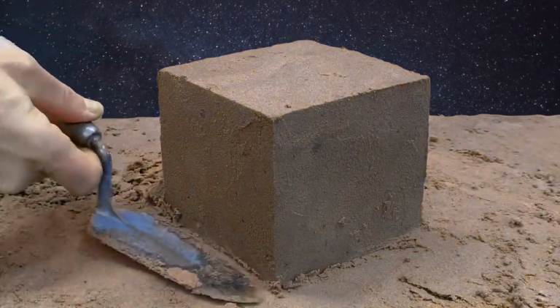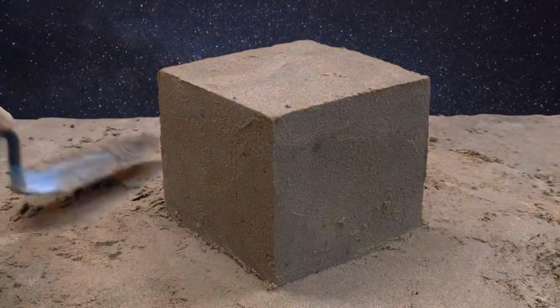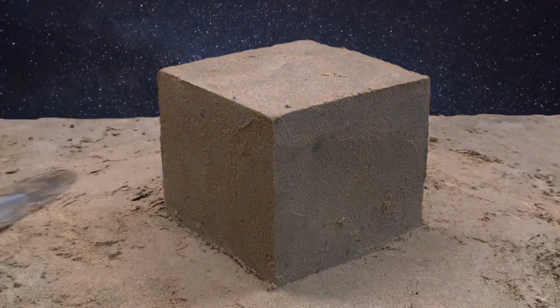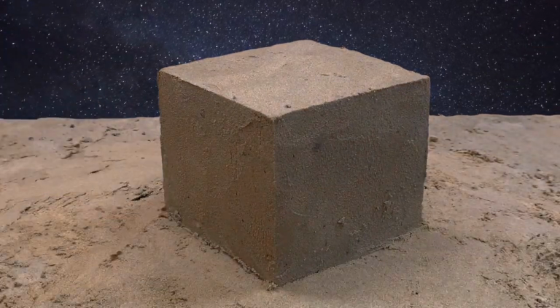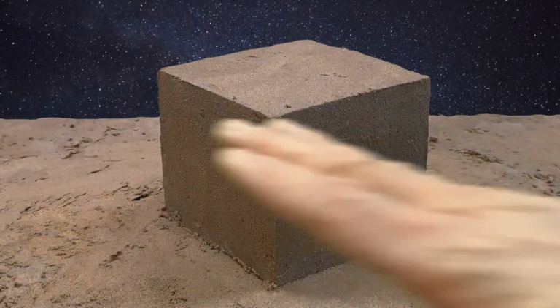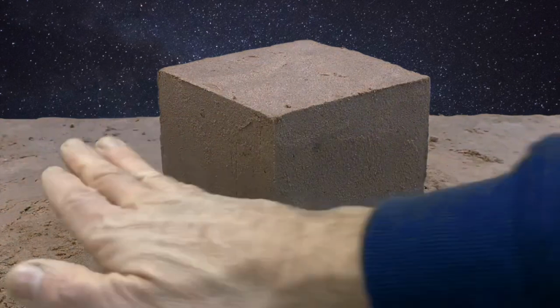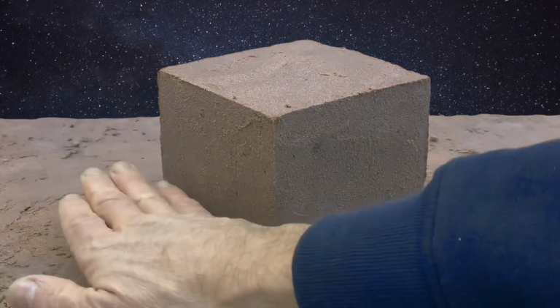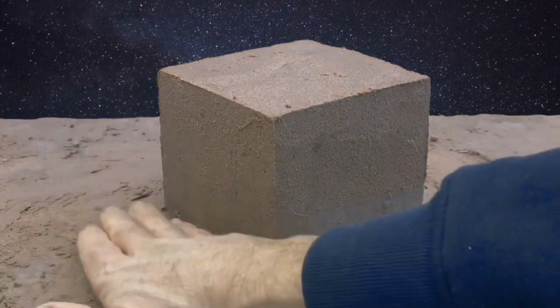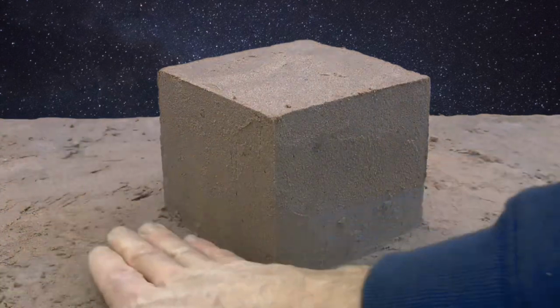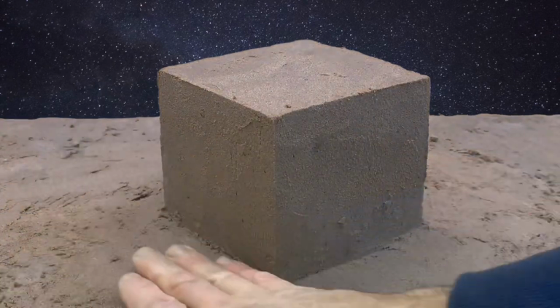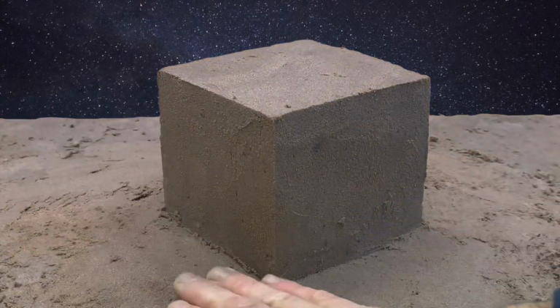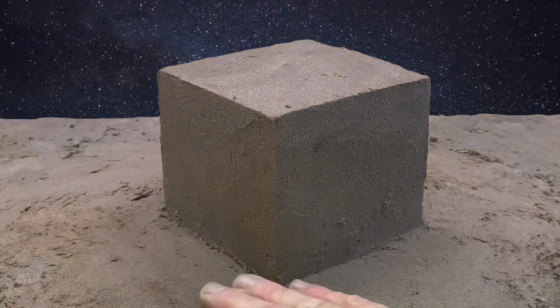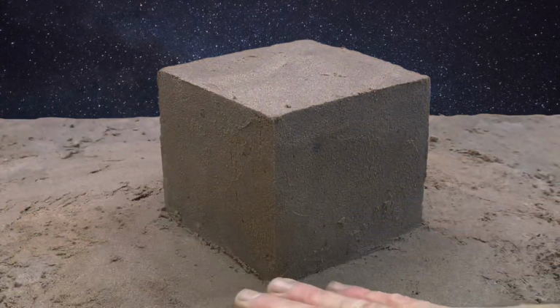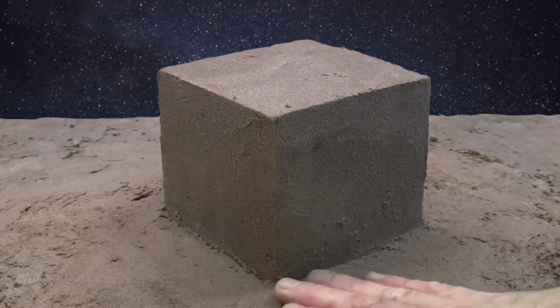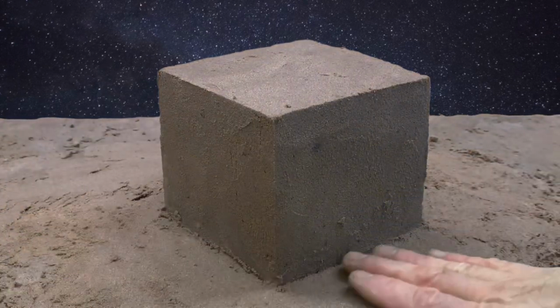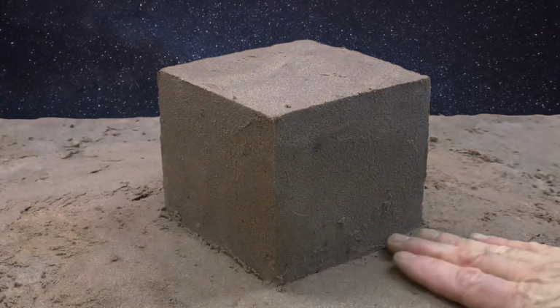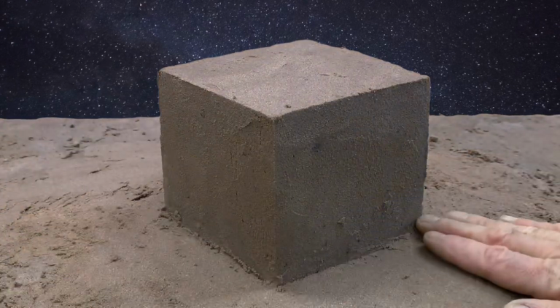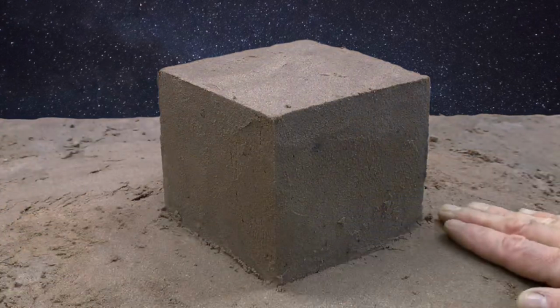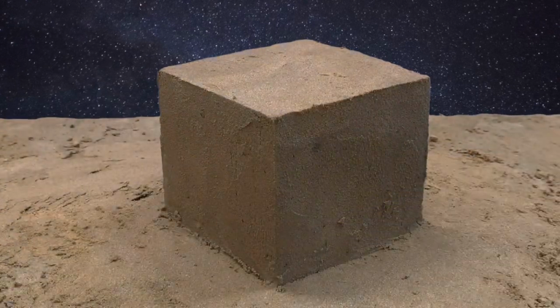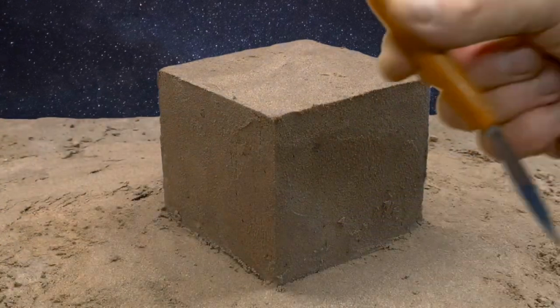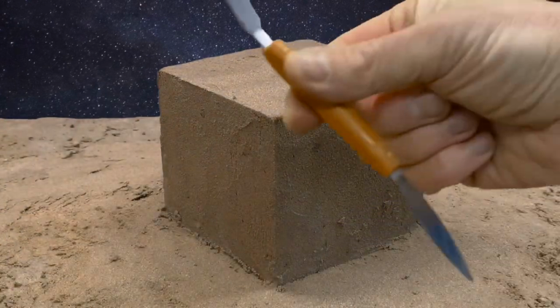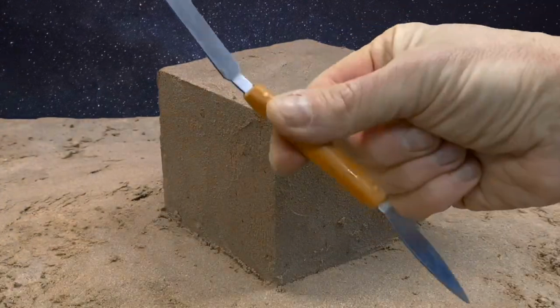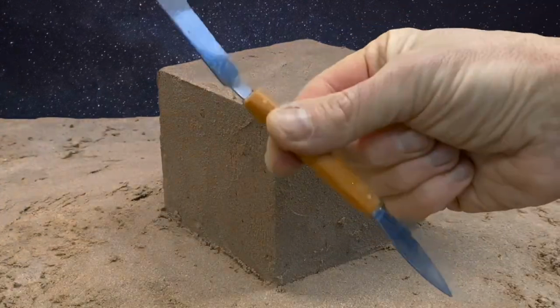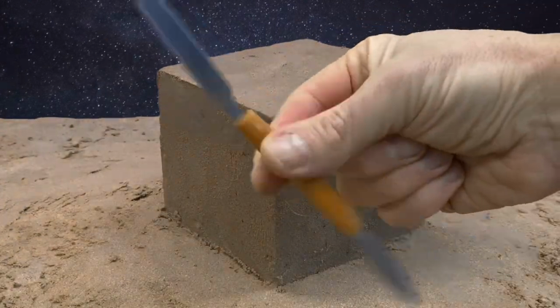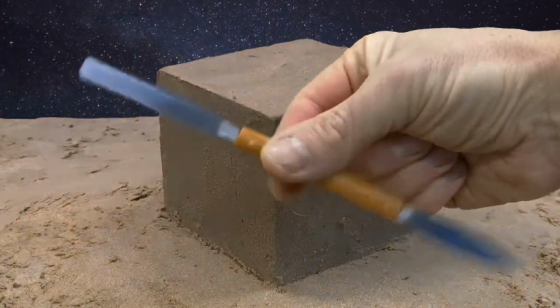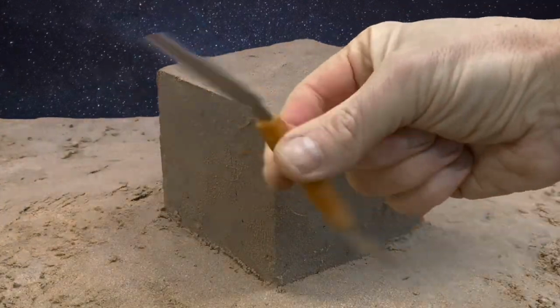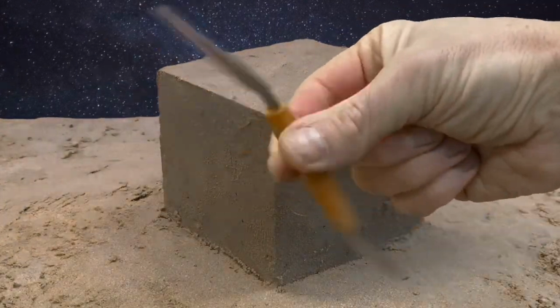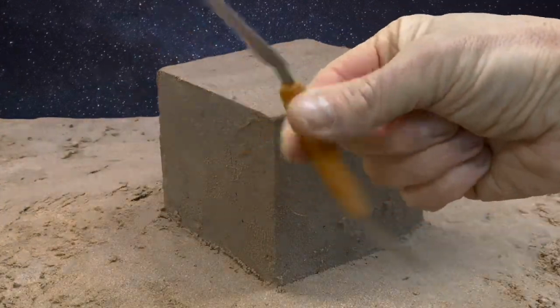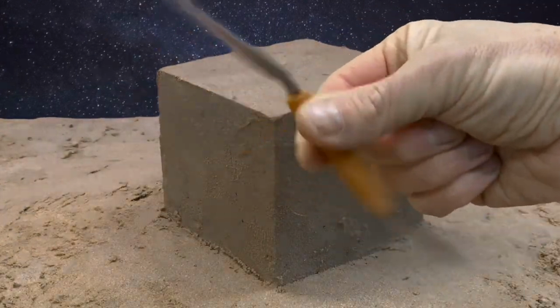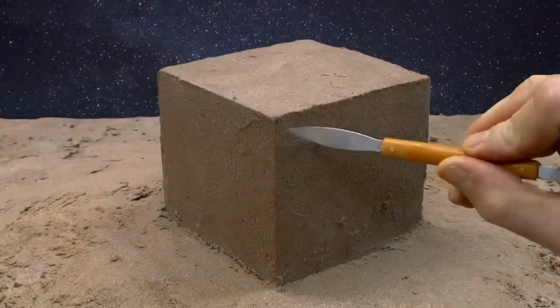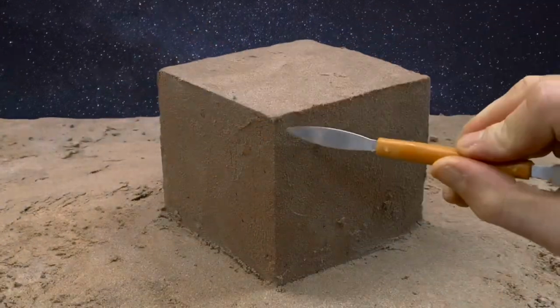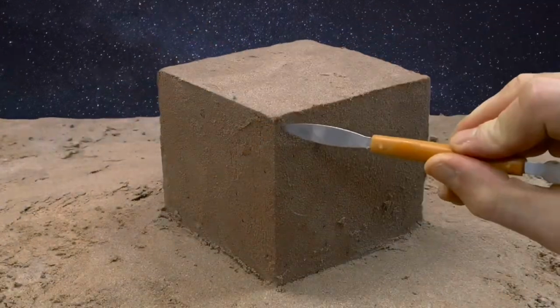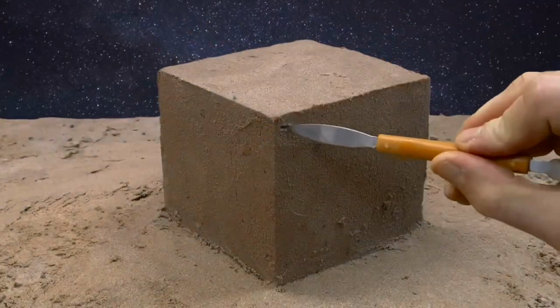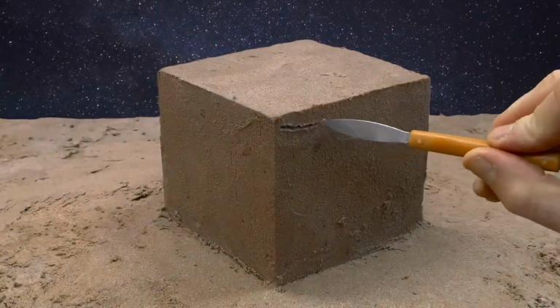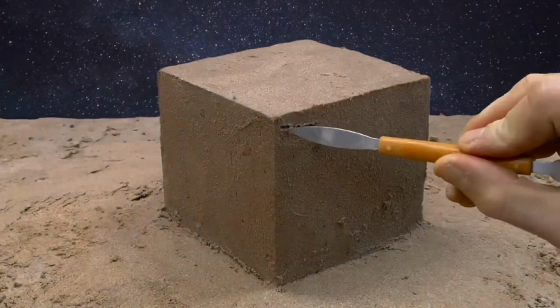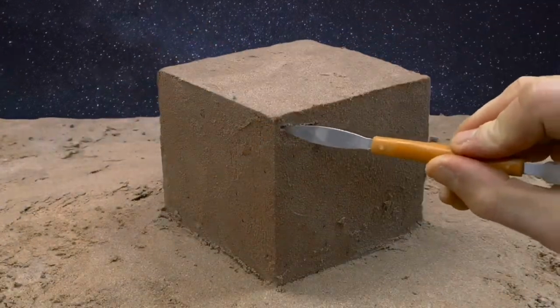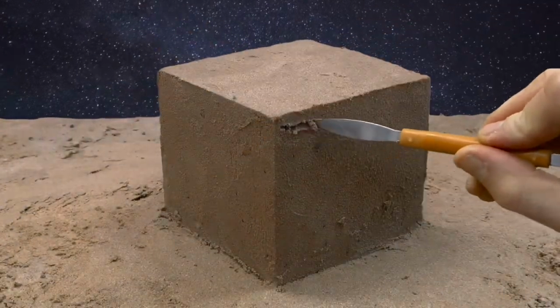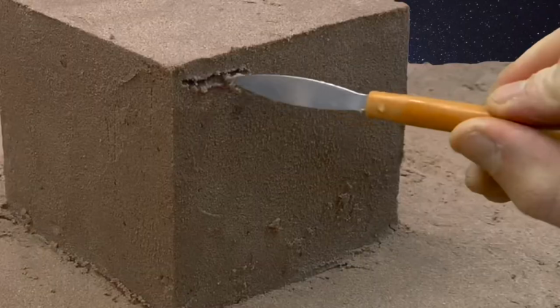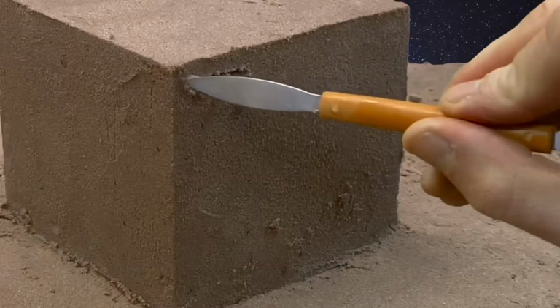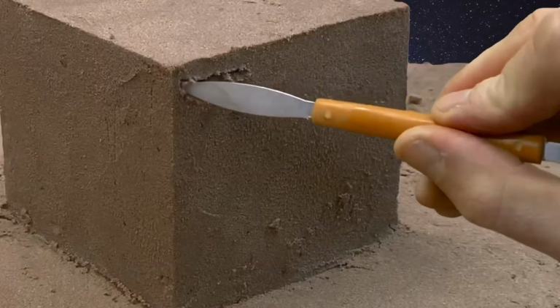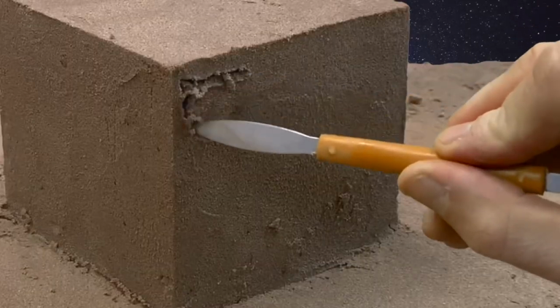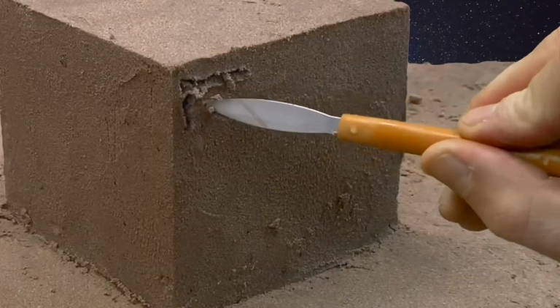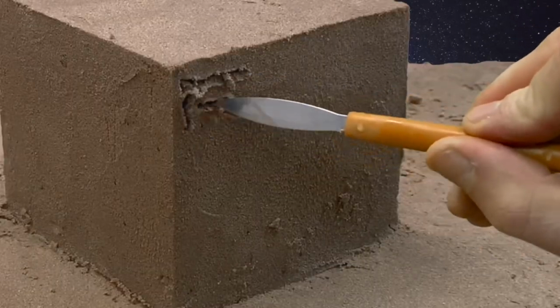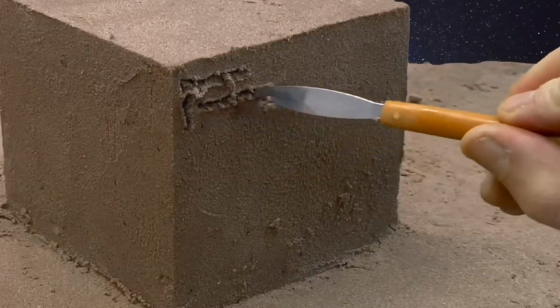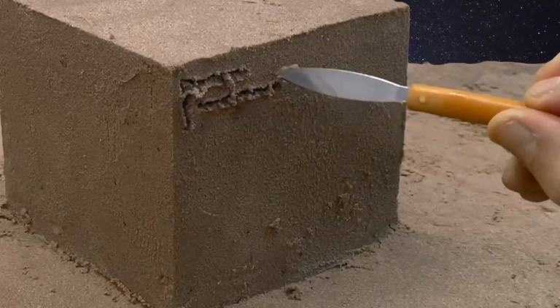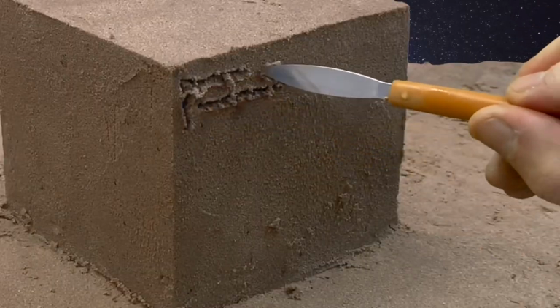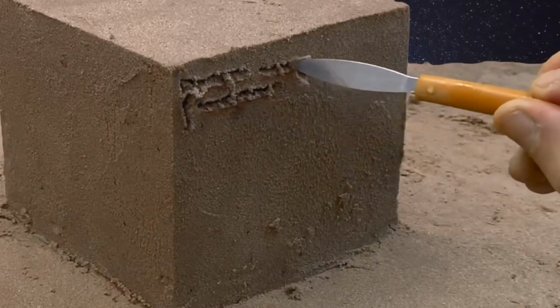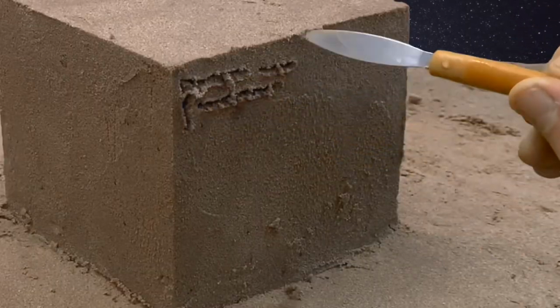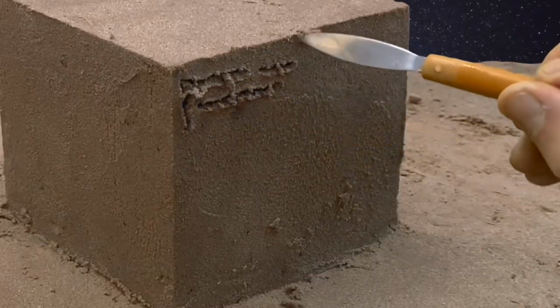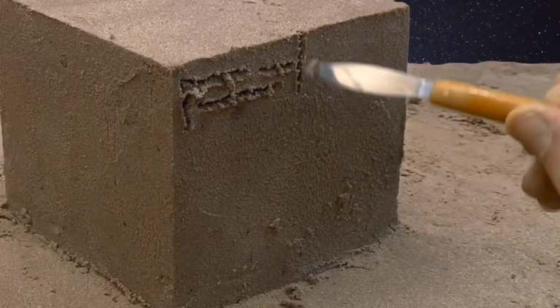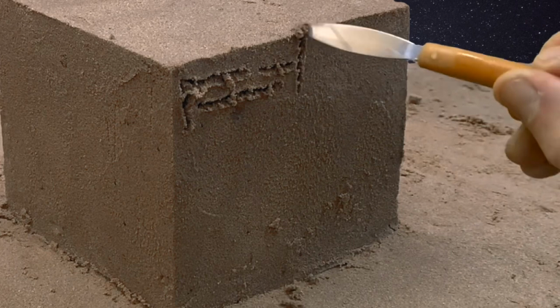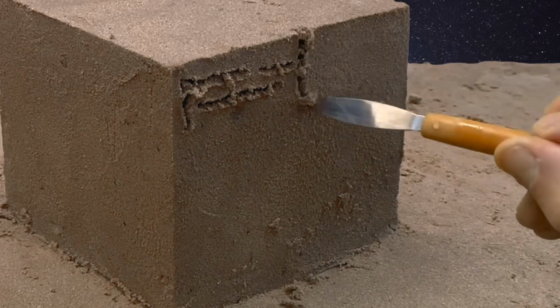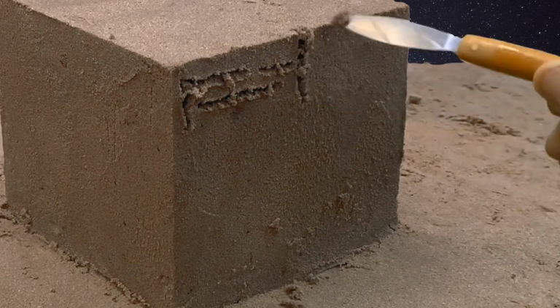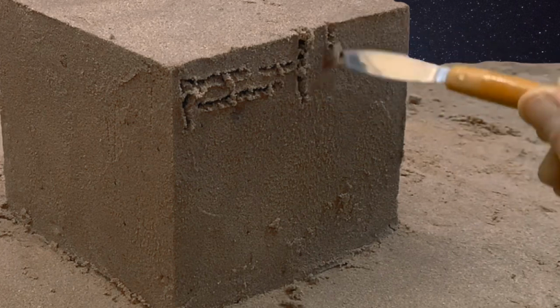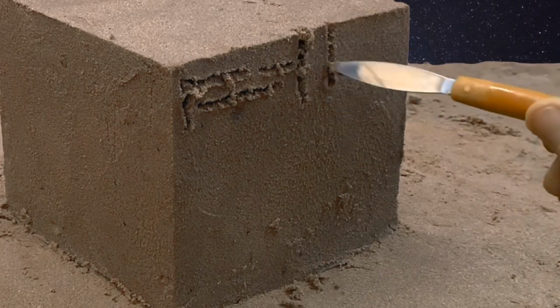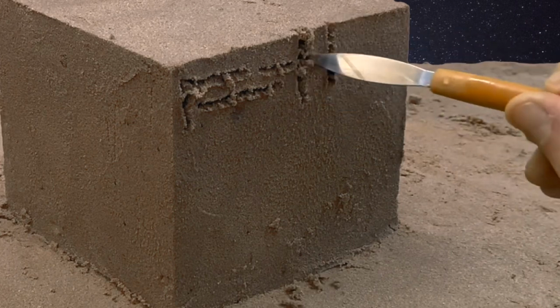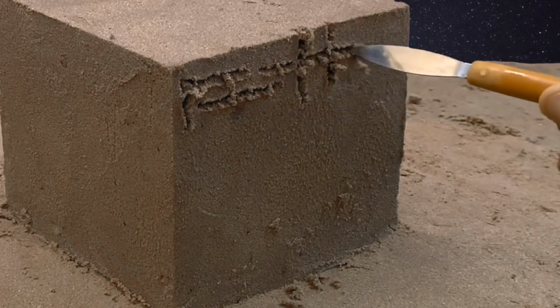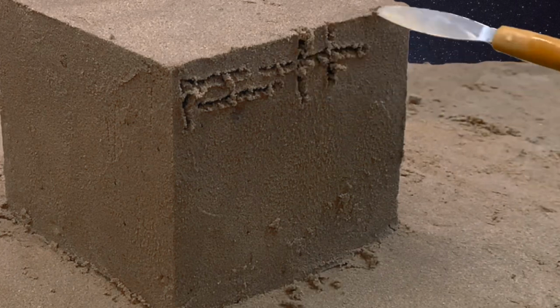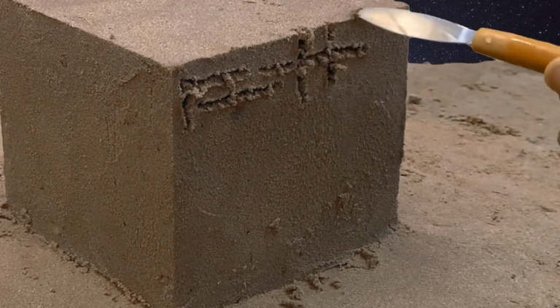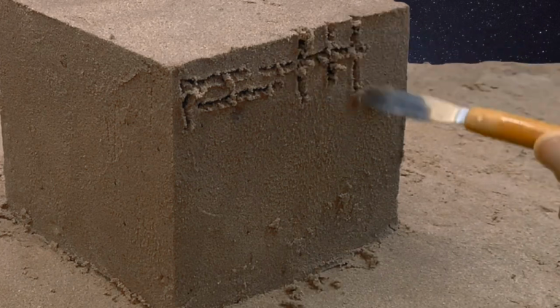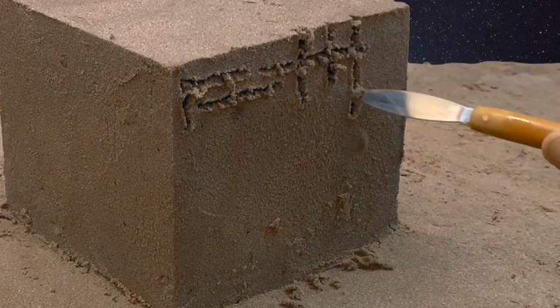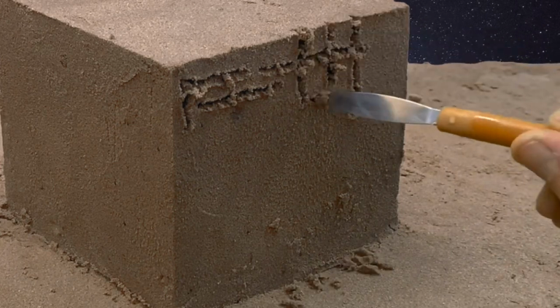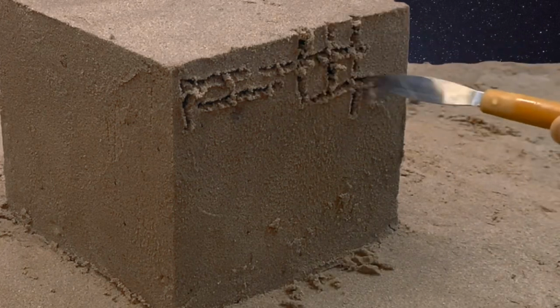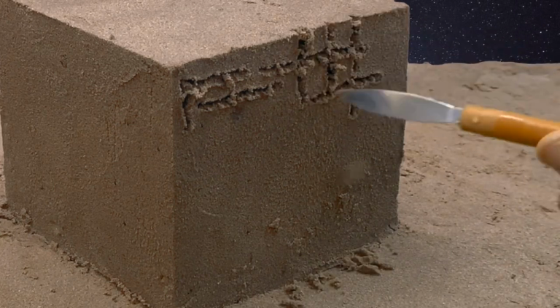Good, you made a very nice cube and now with the smallest tool you can make many little lines.